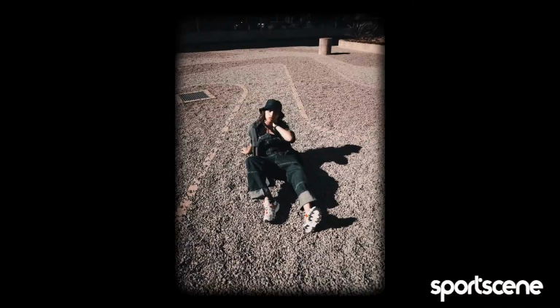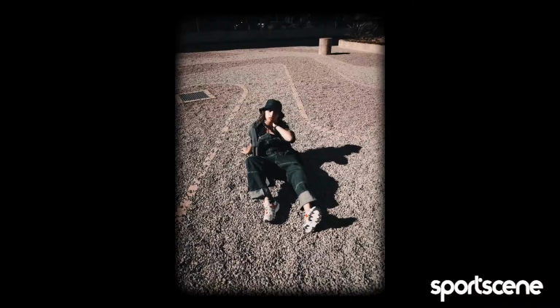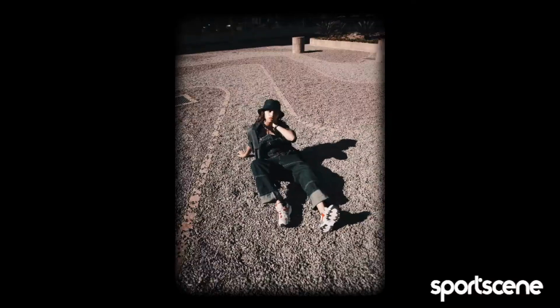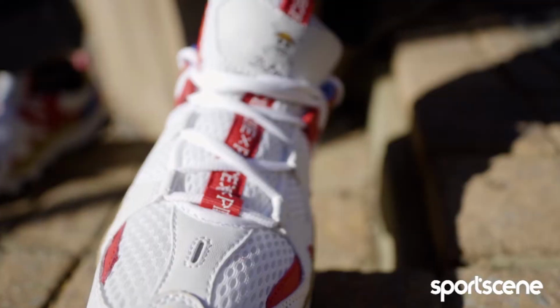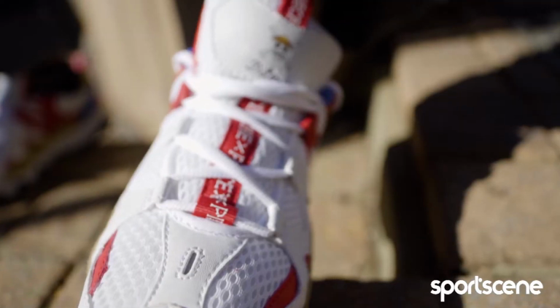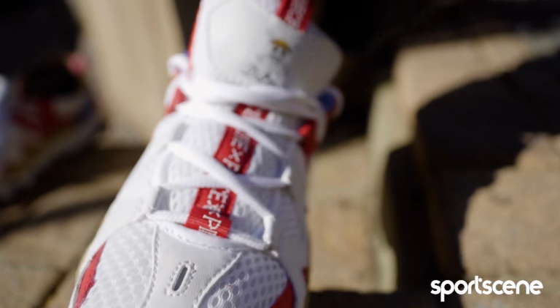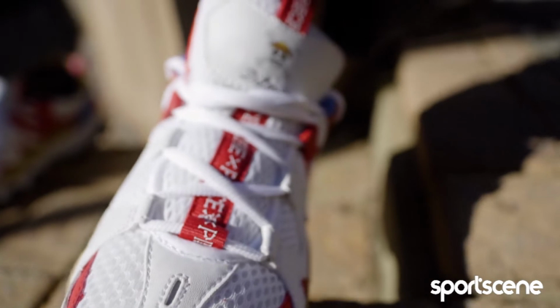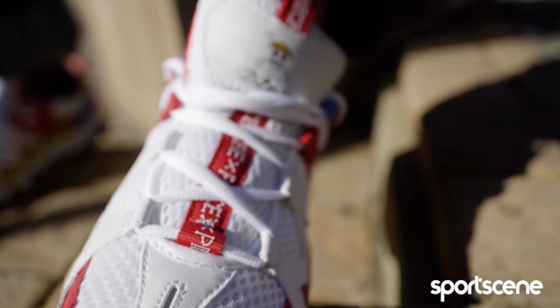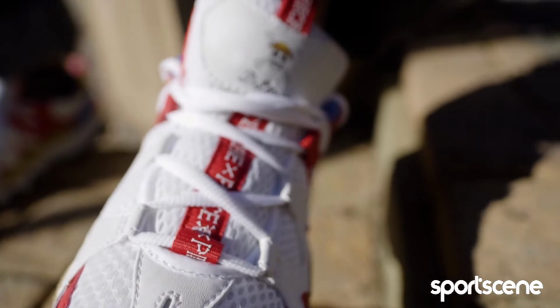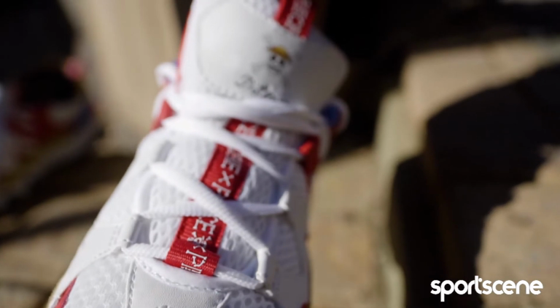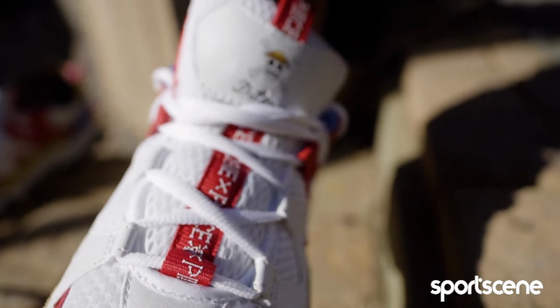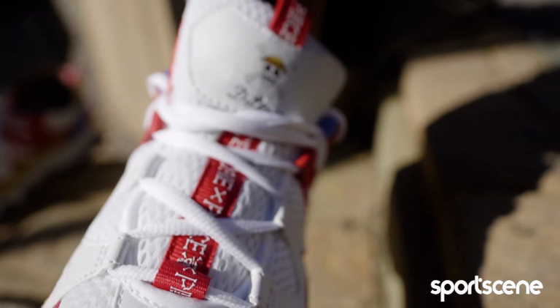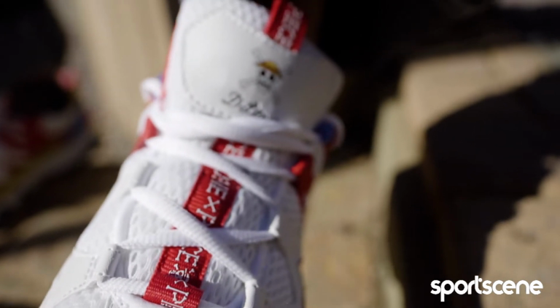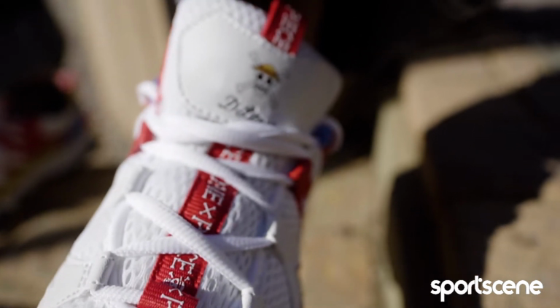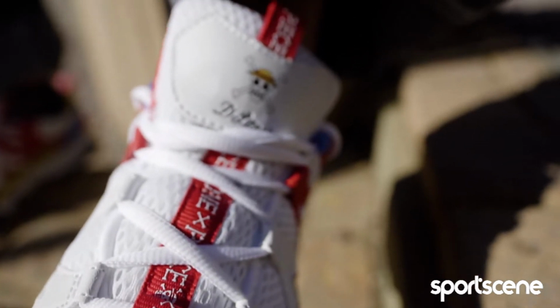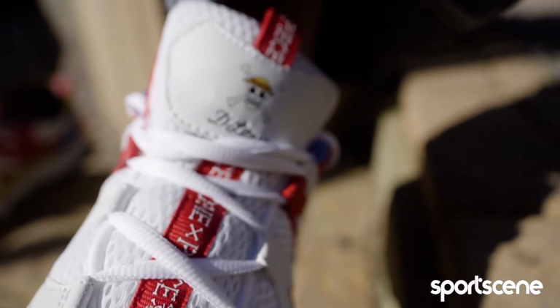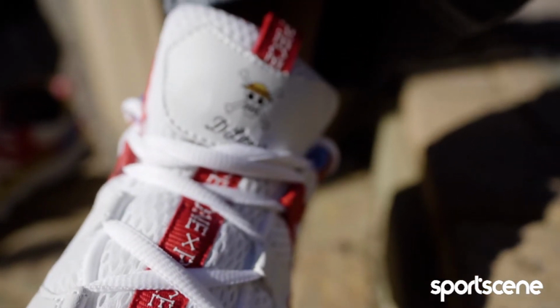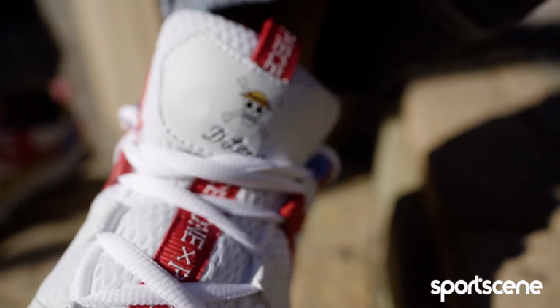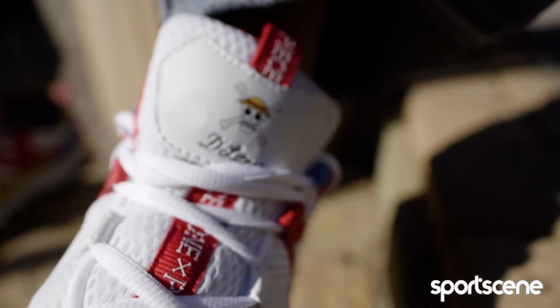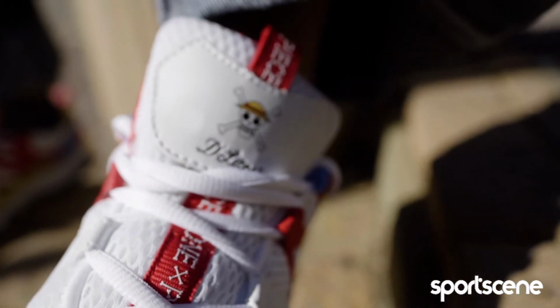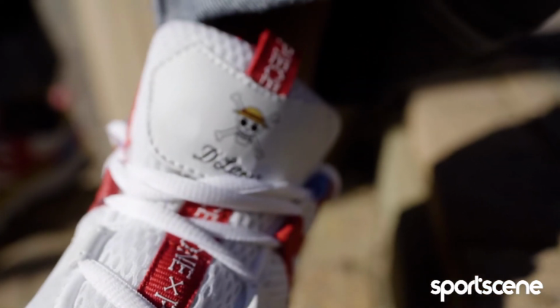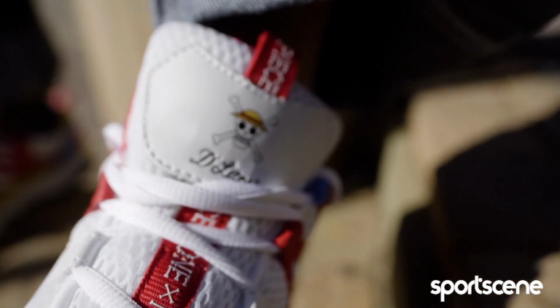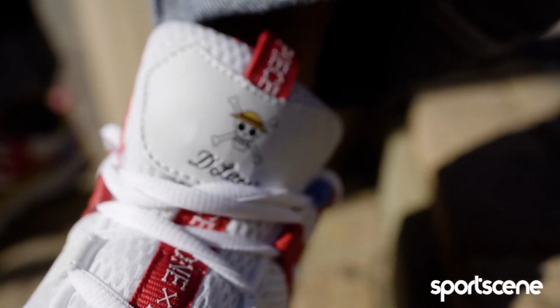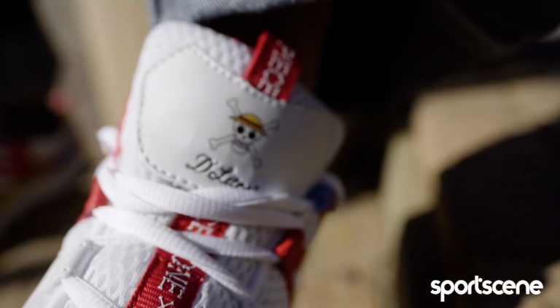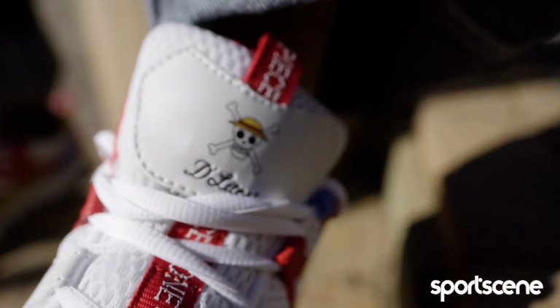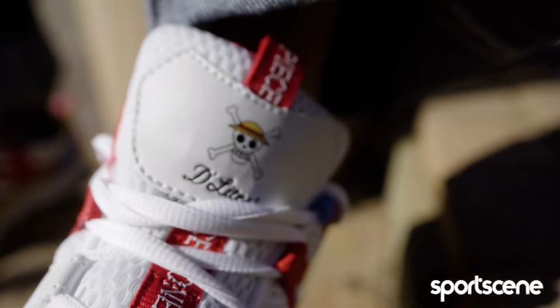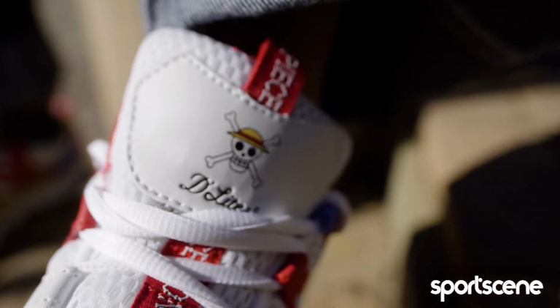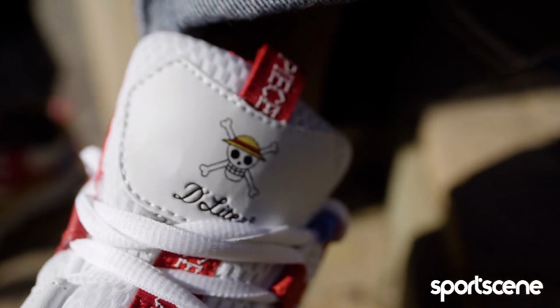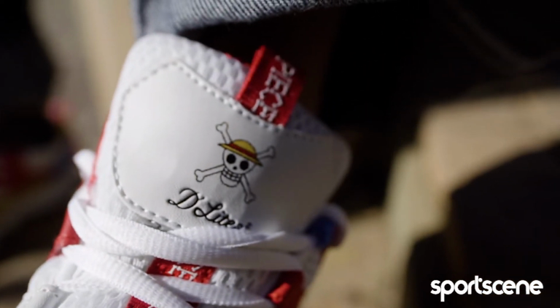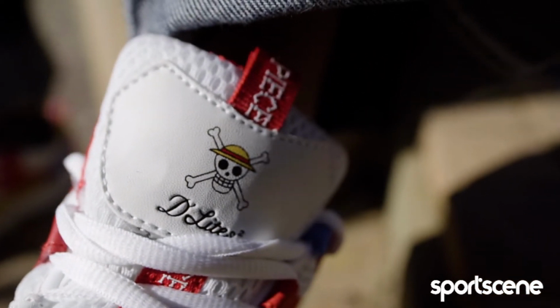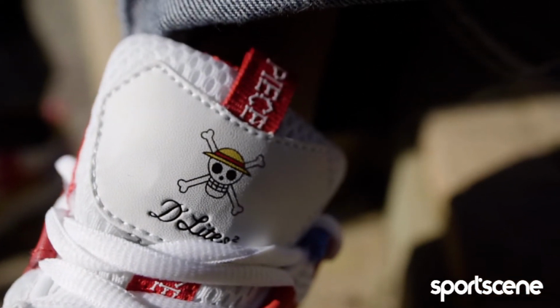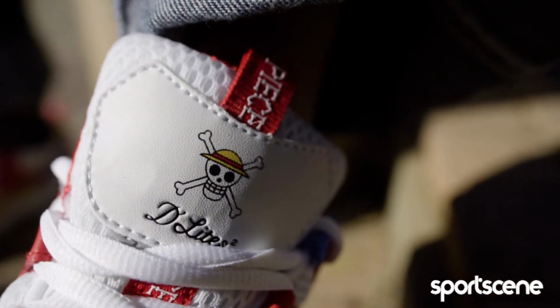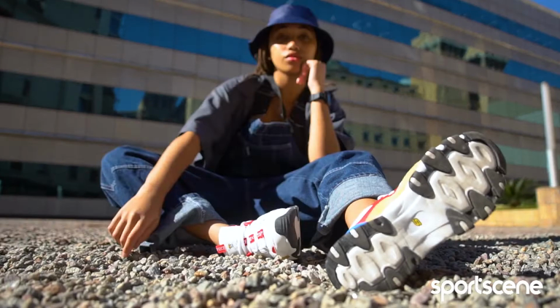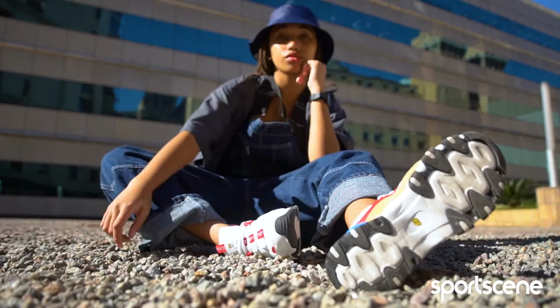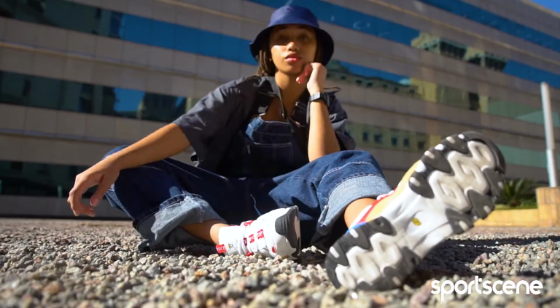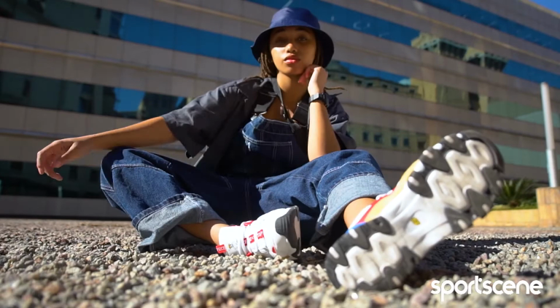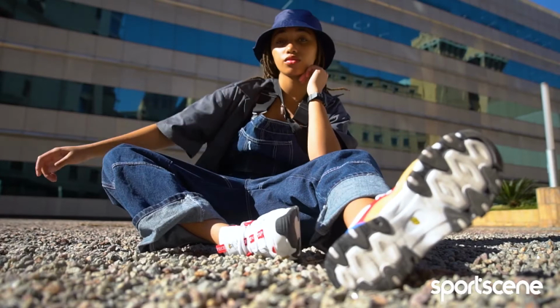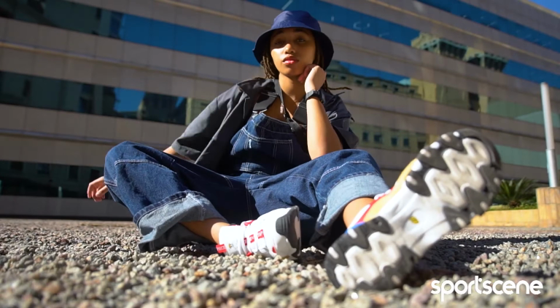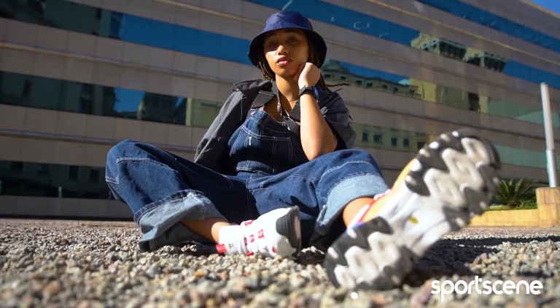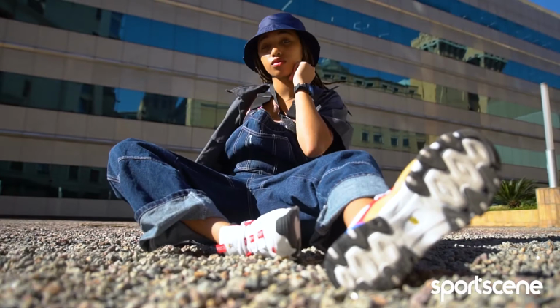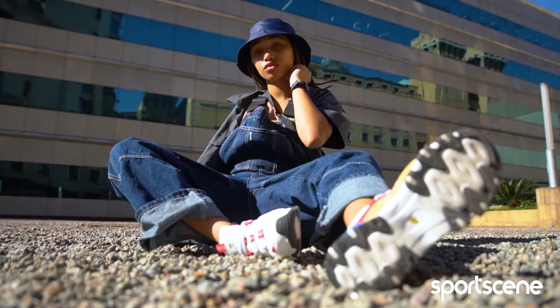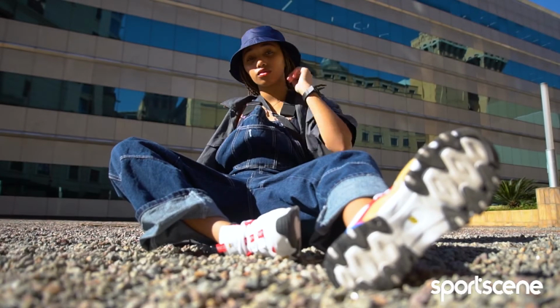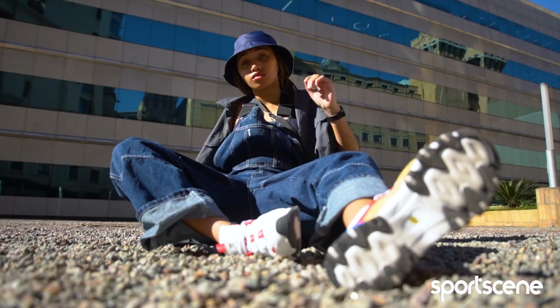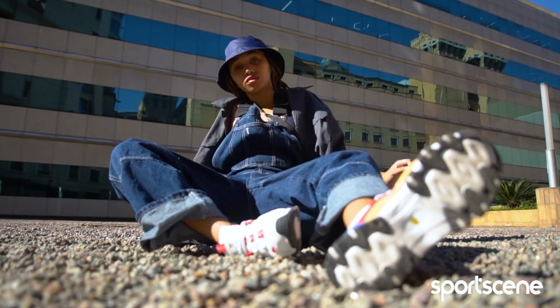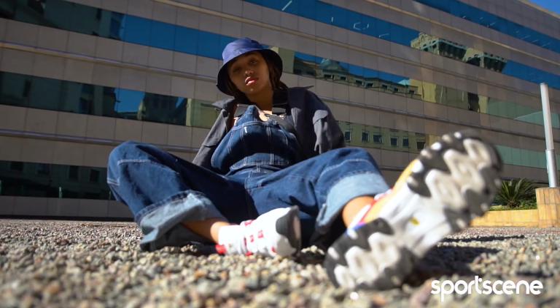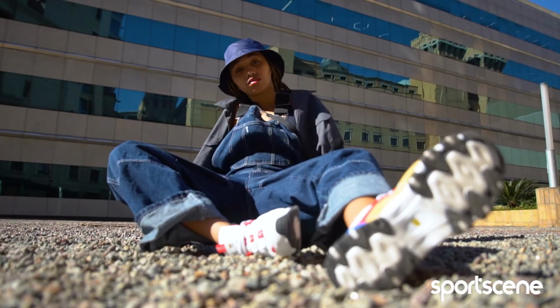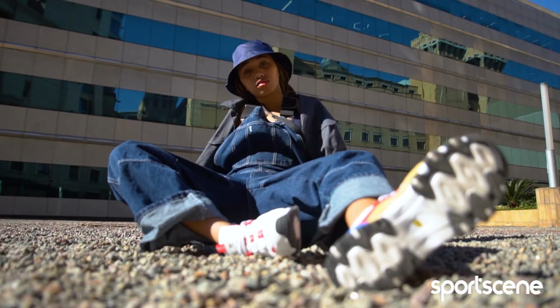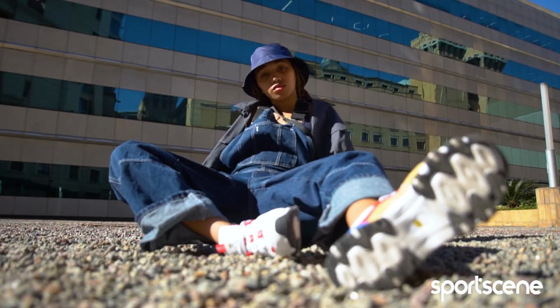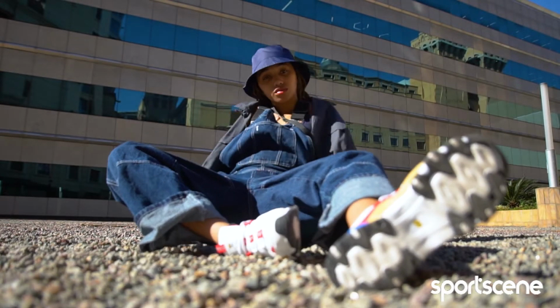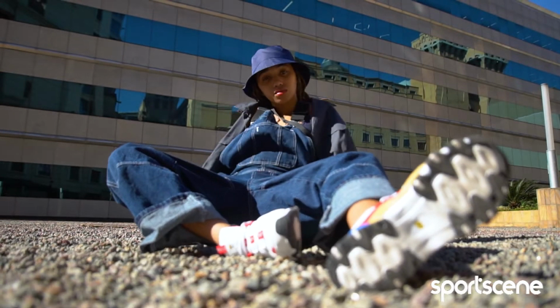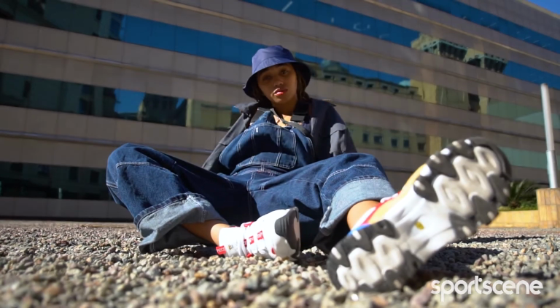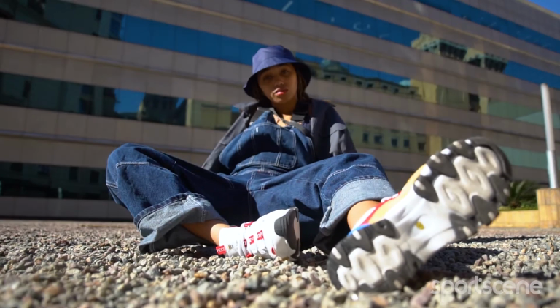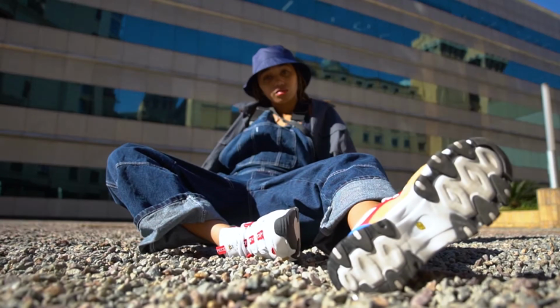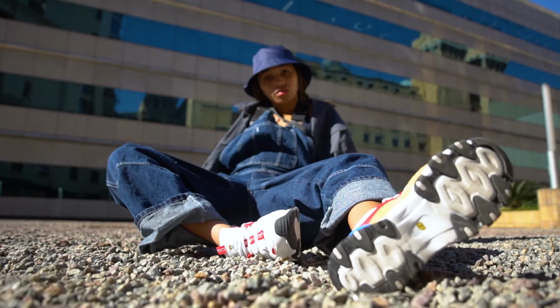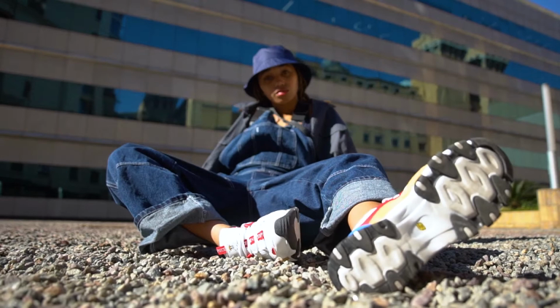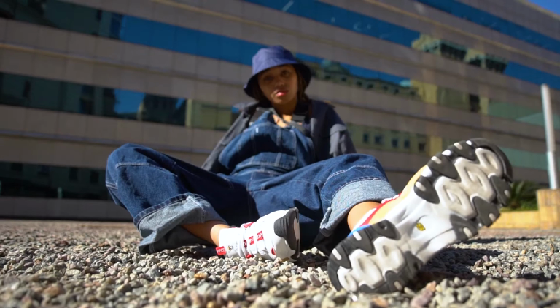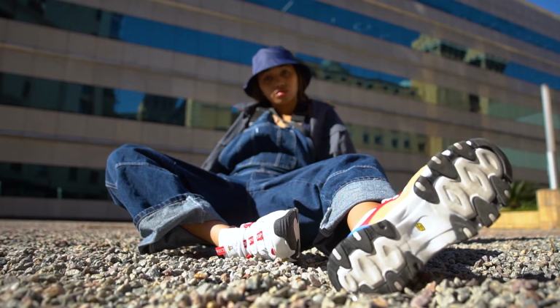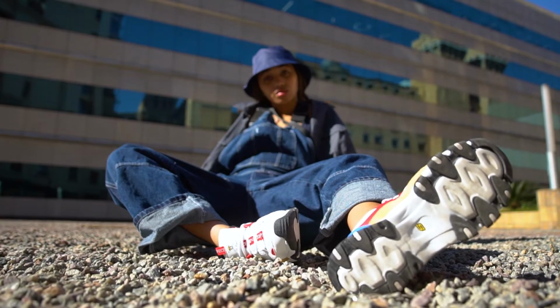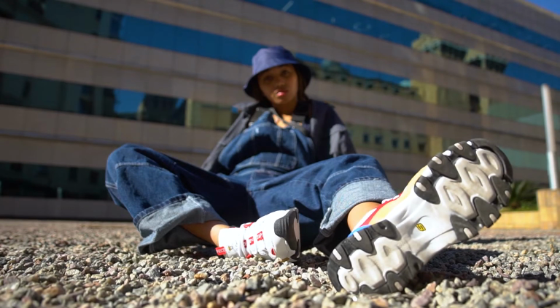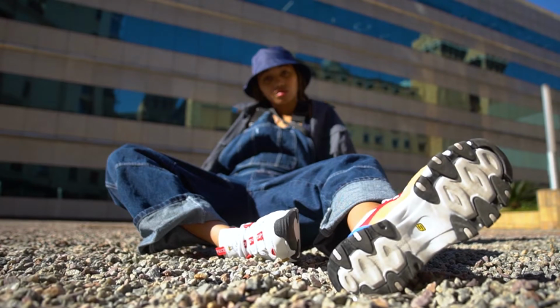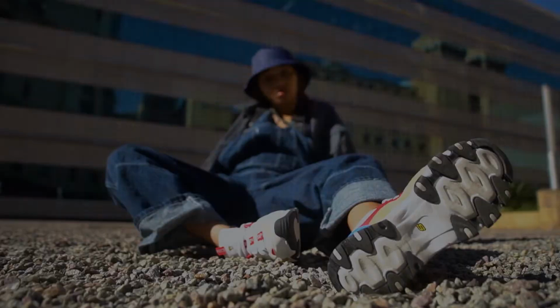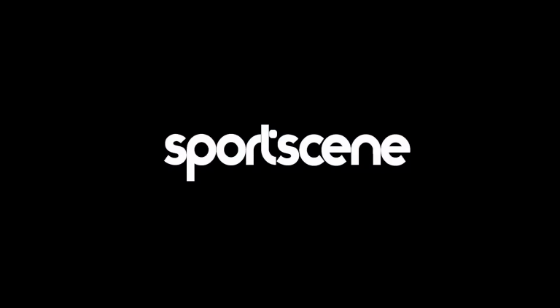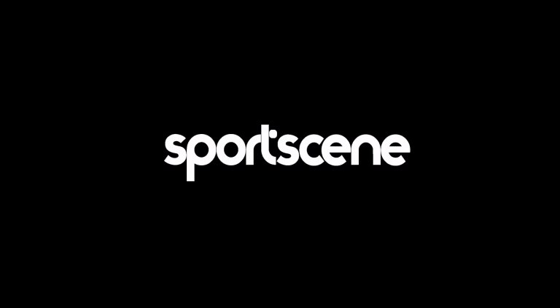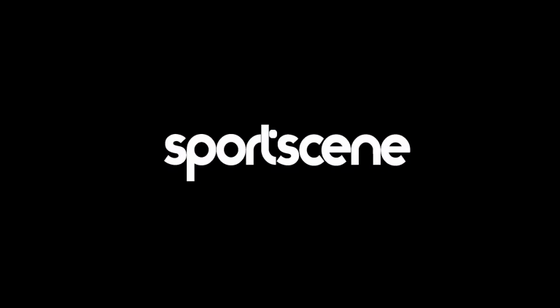The new Skechers drop will be available at SportZone stores and online at sportszene.co.za from 11 June.